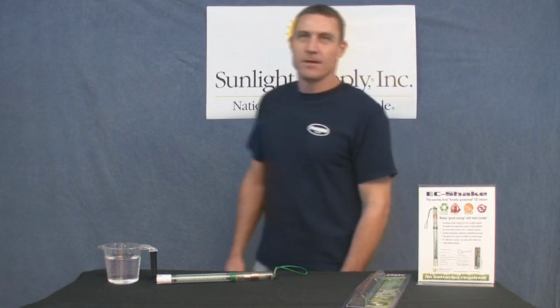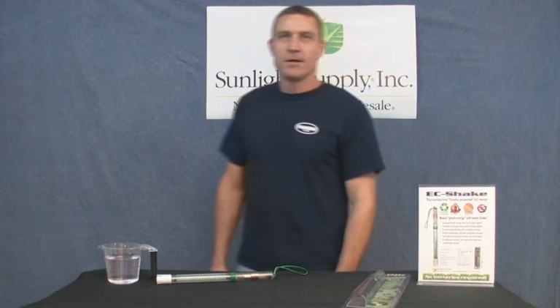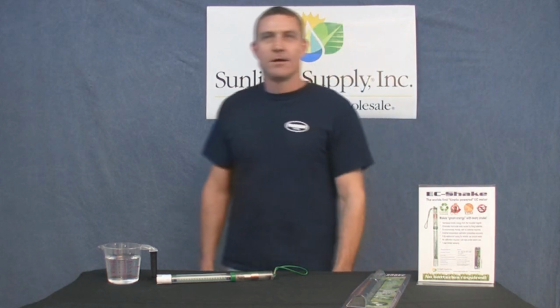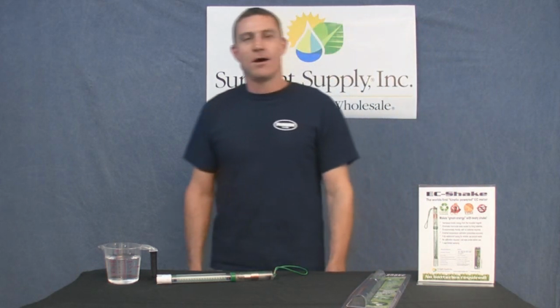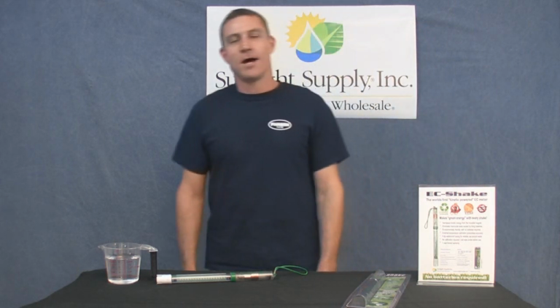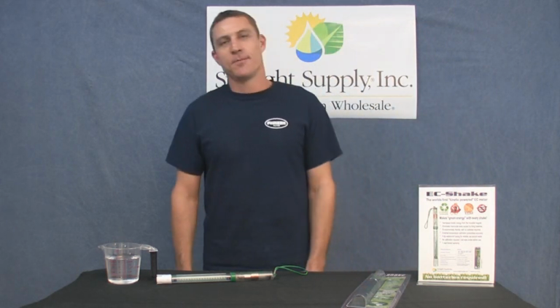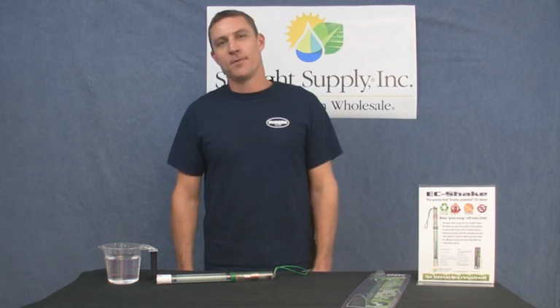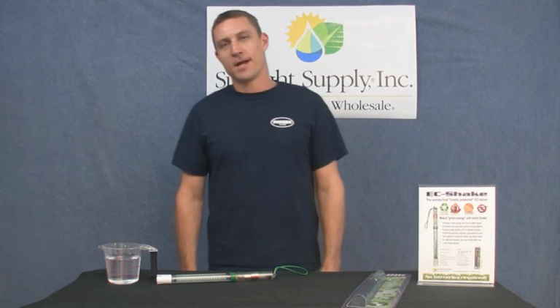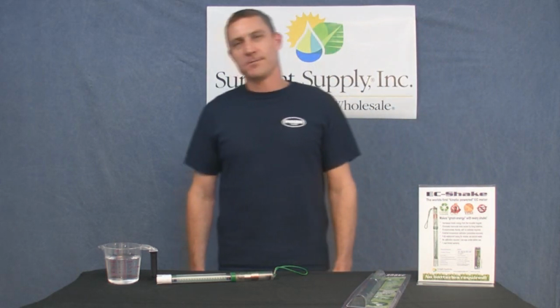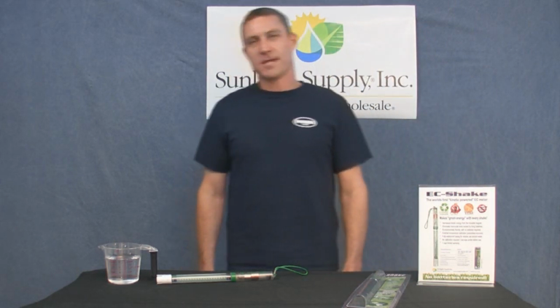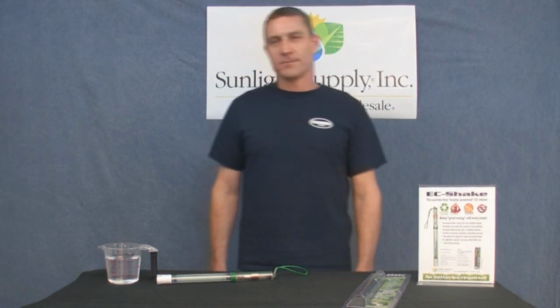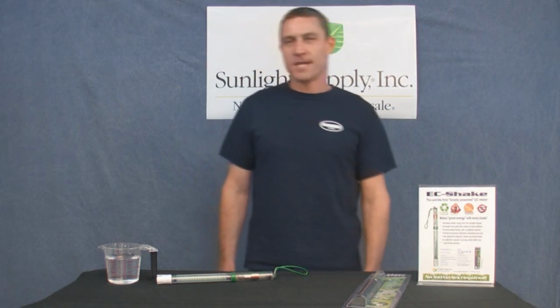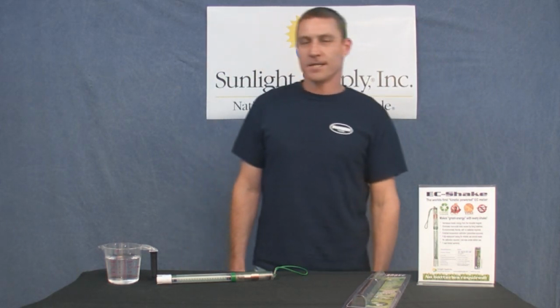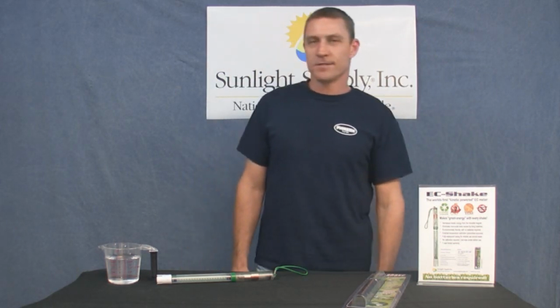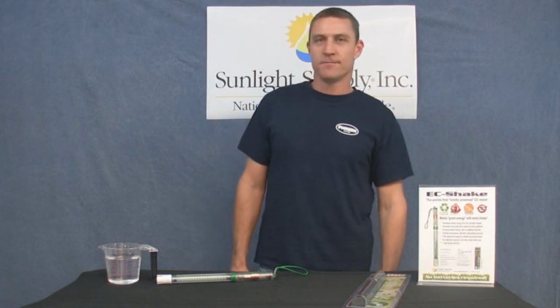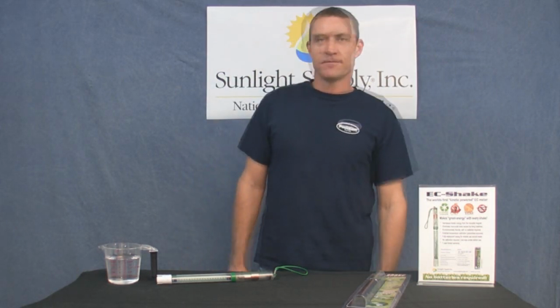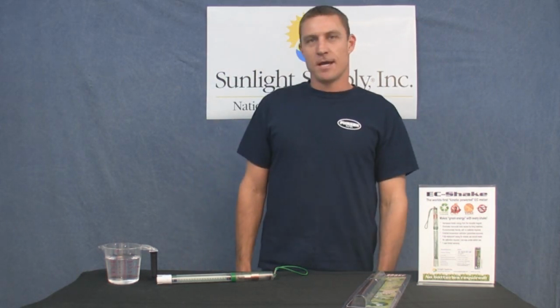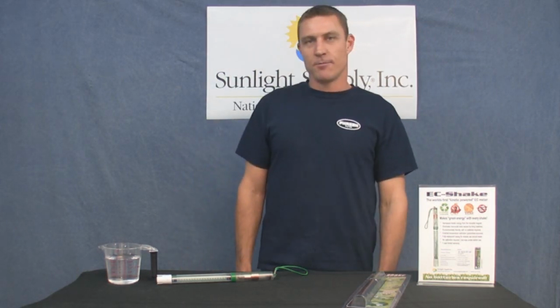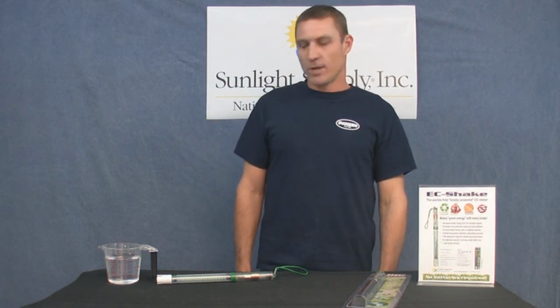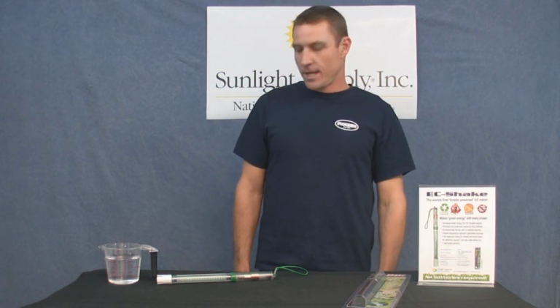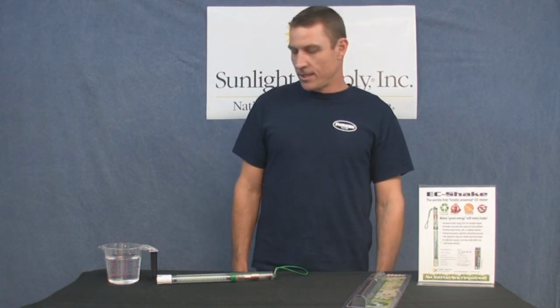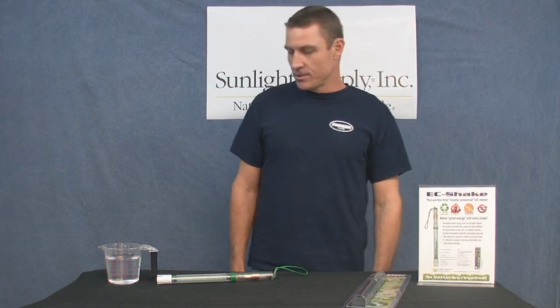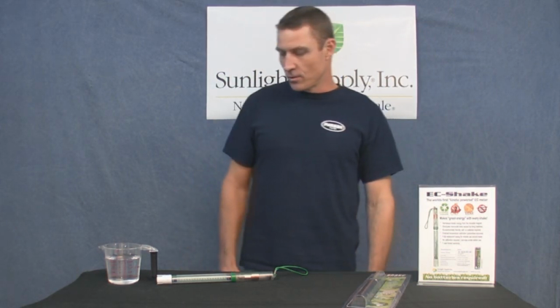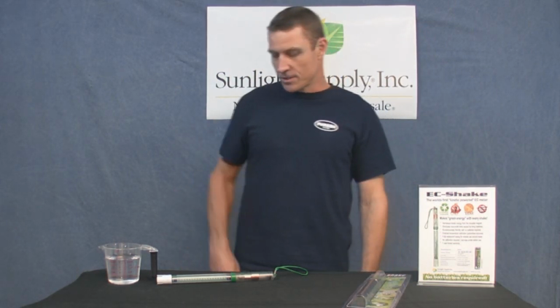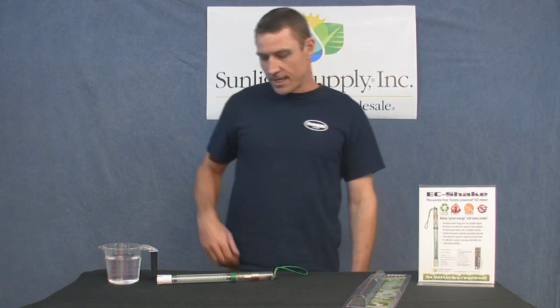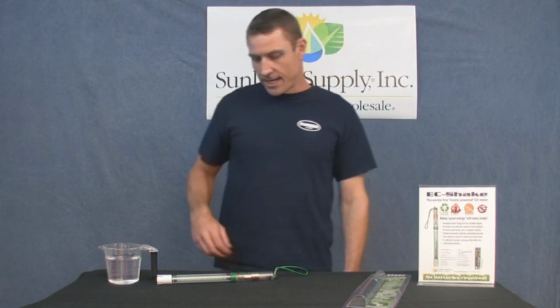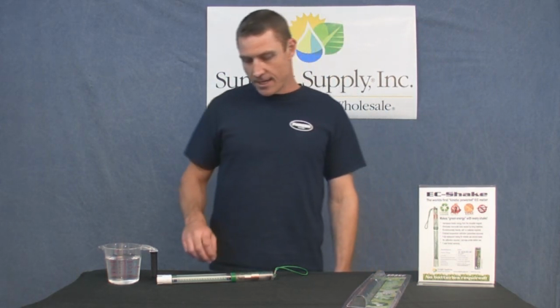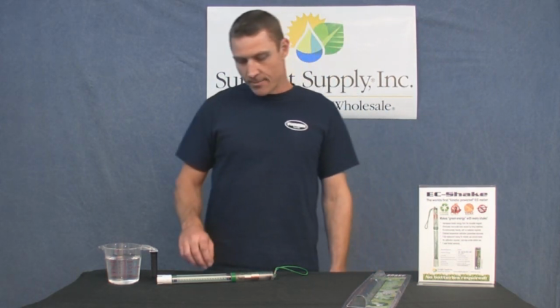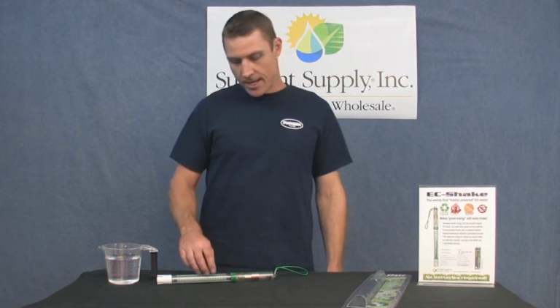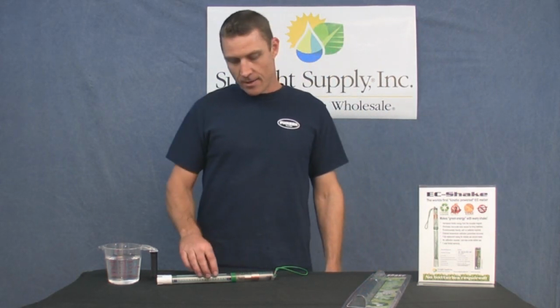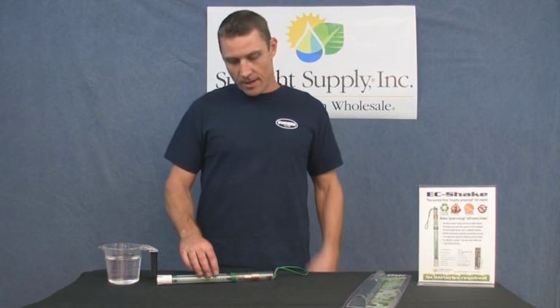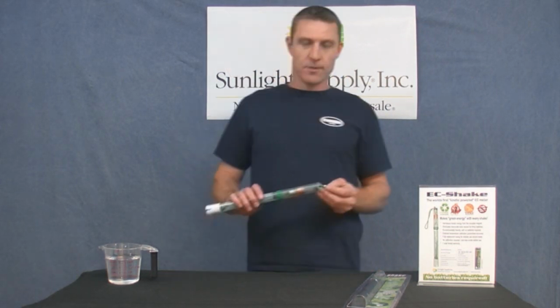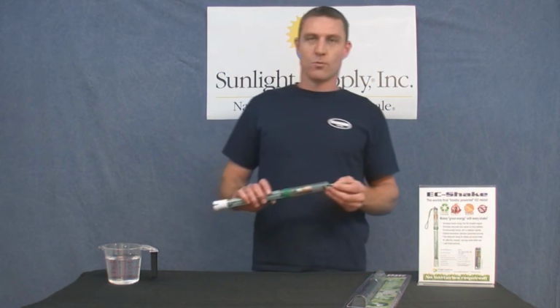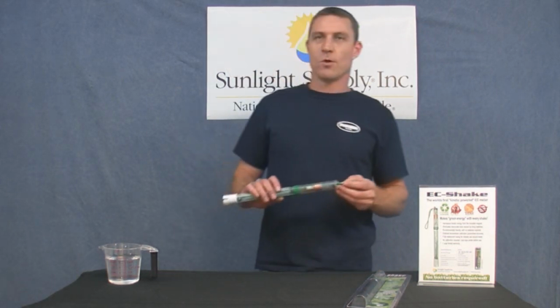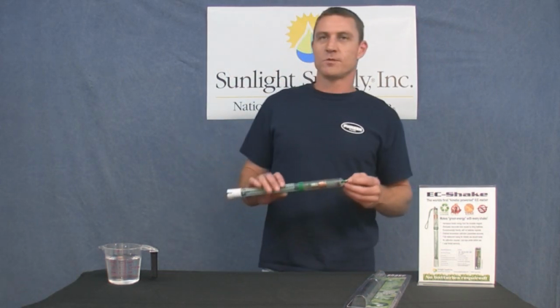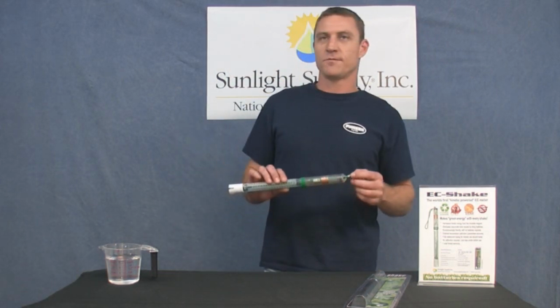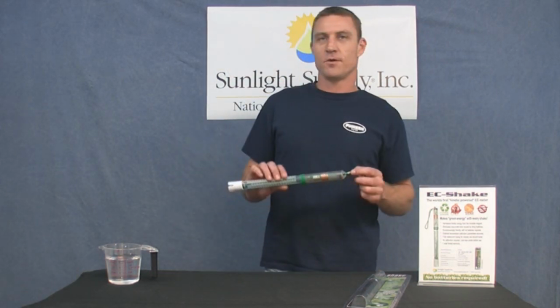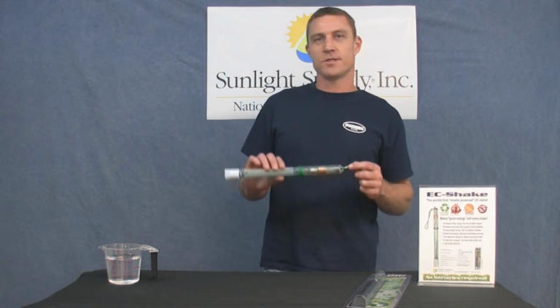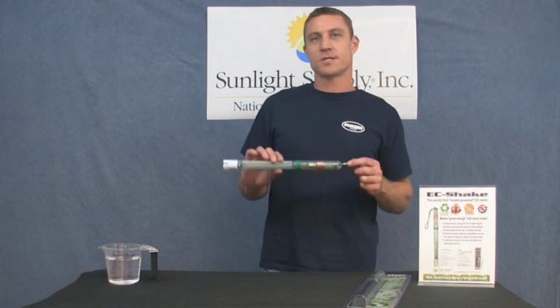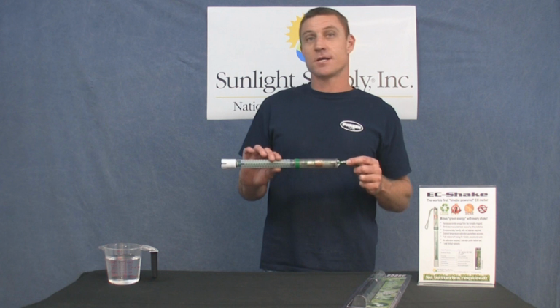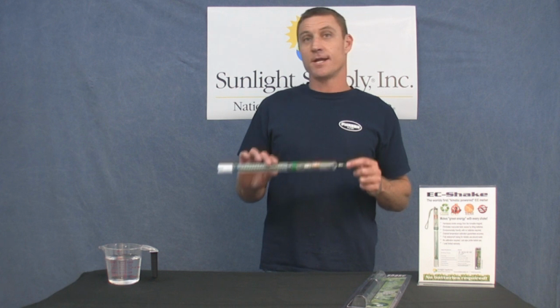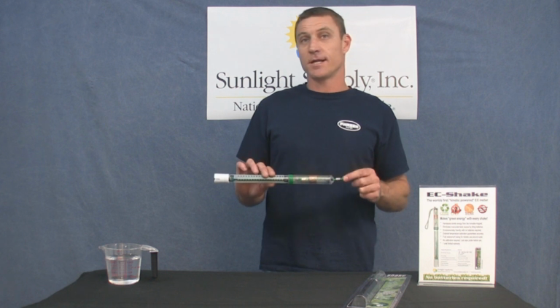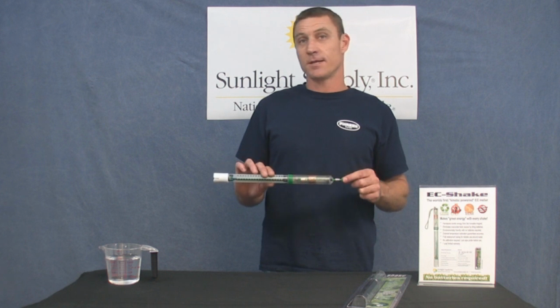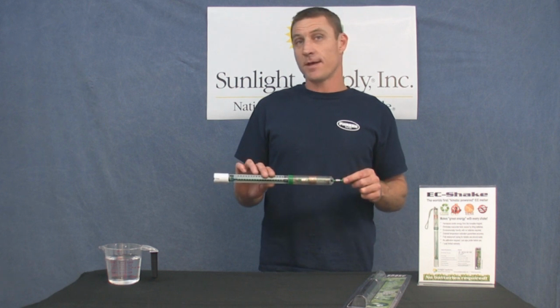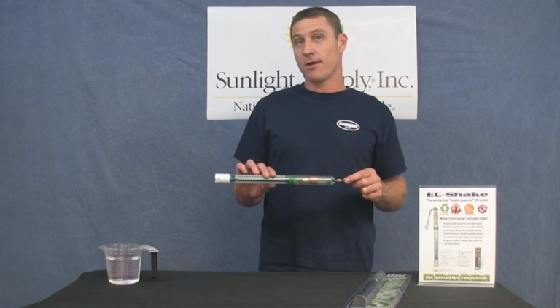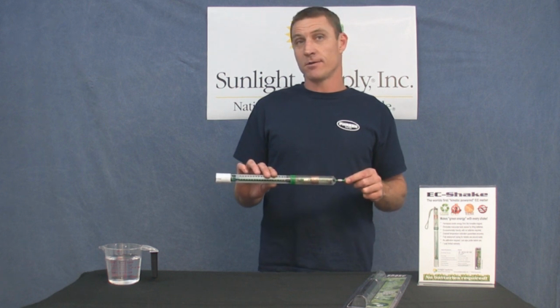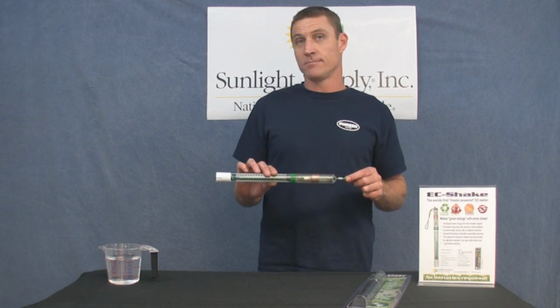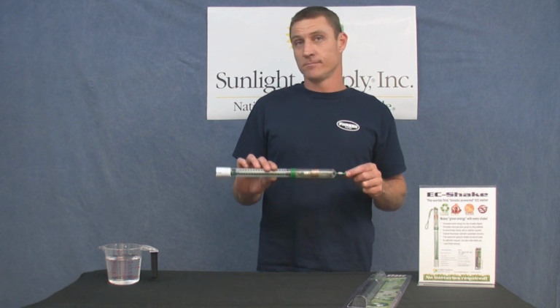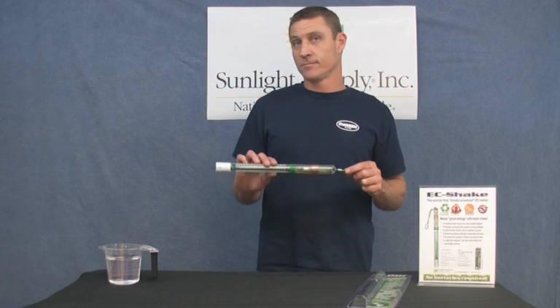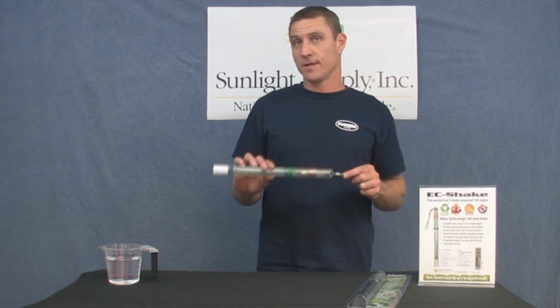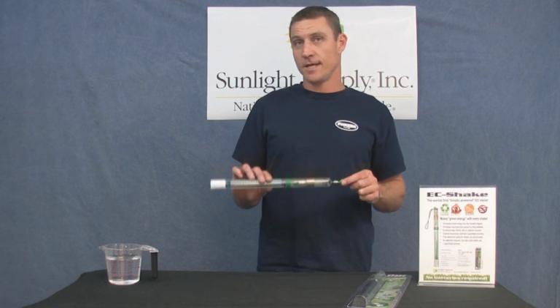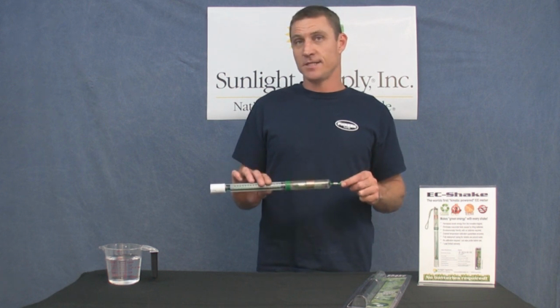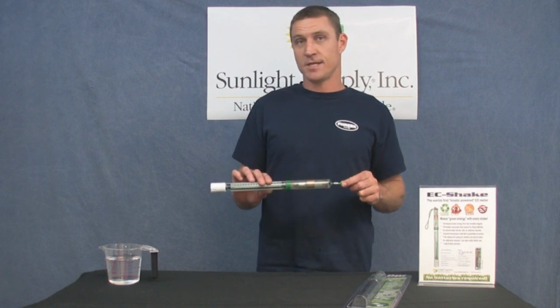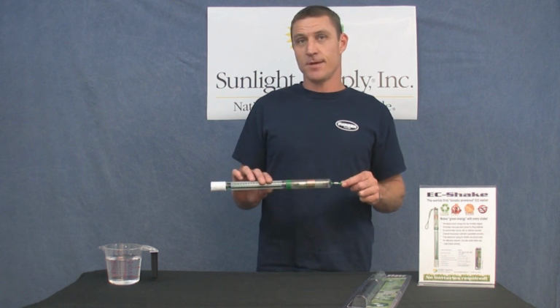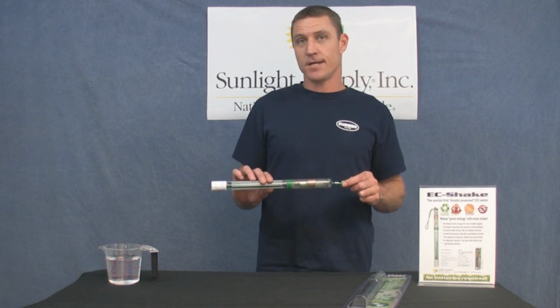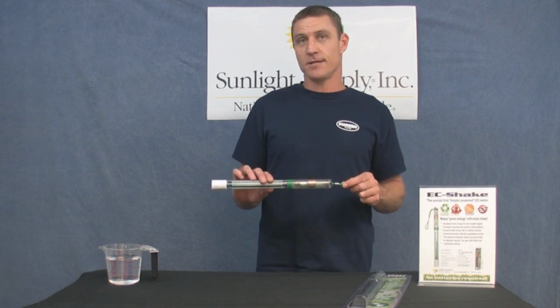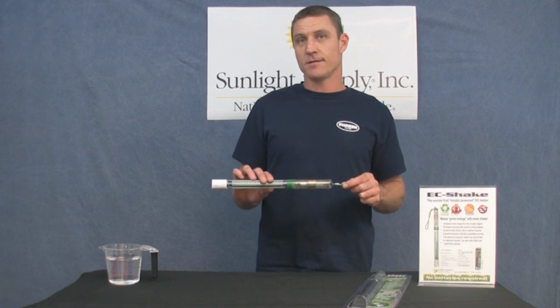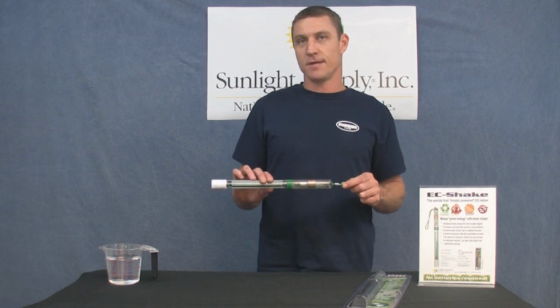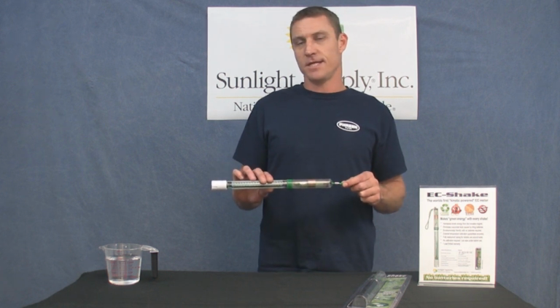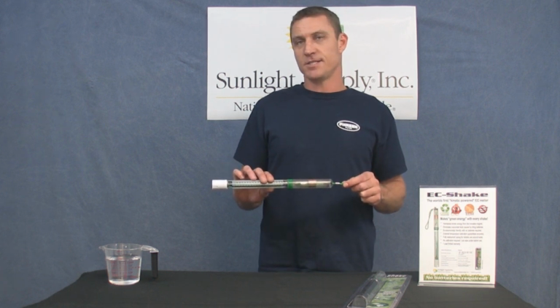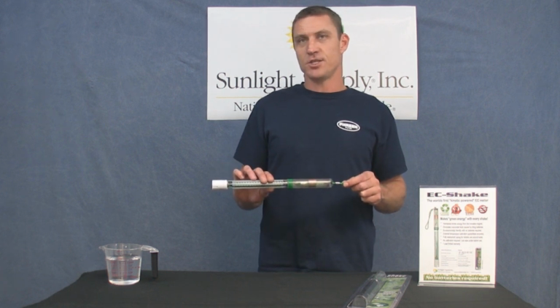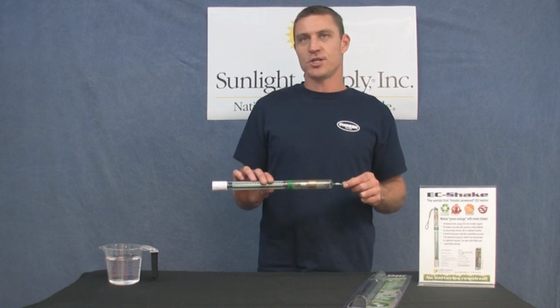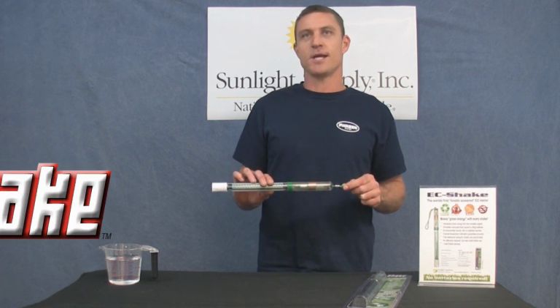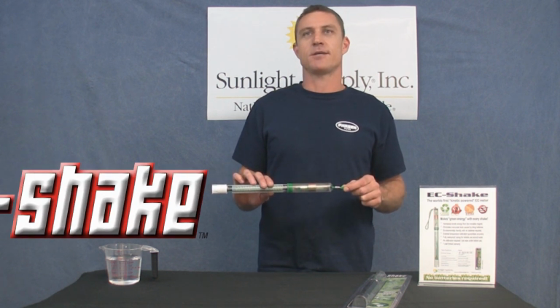Hi, my name is Adam Tanton and we're here to talk today about the world's first kinetically powered EC meter, the EC Shake.